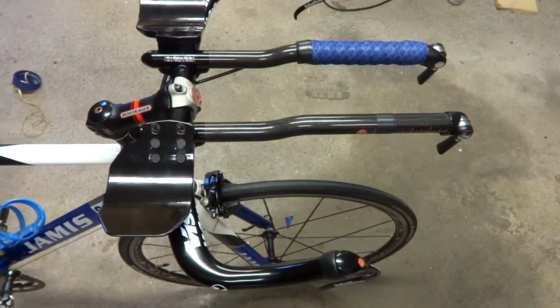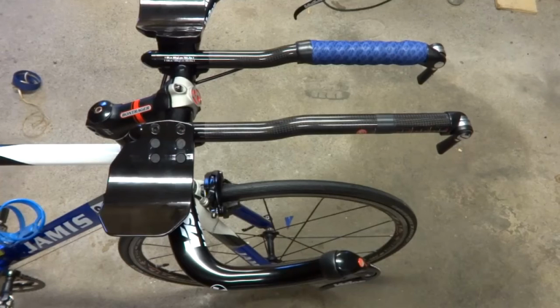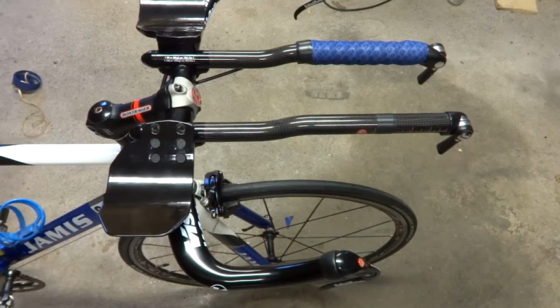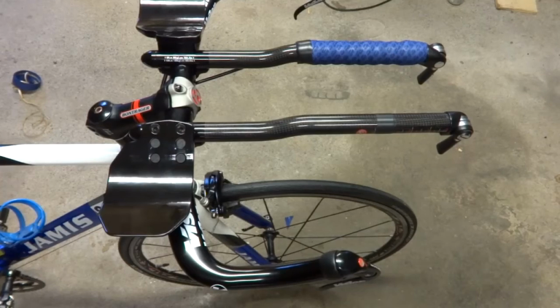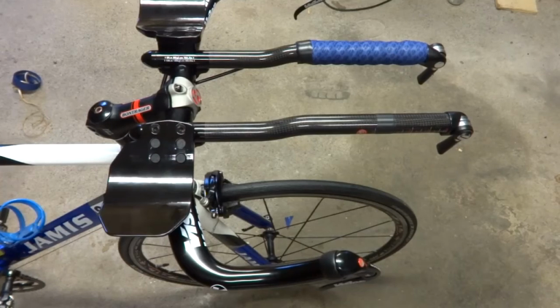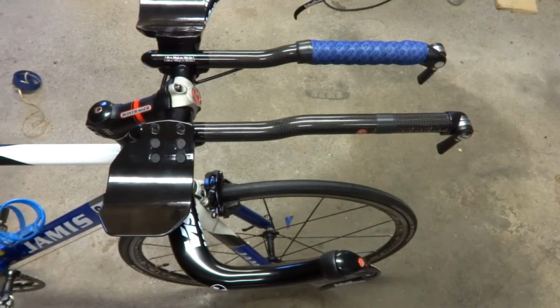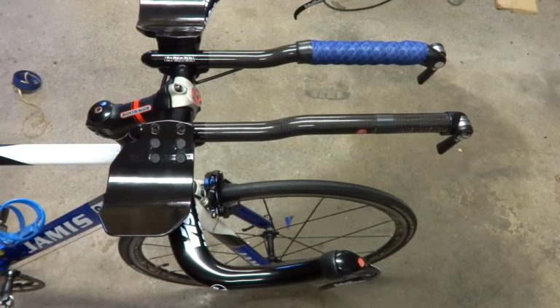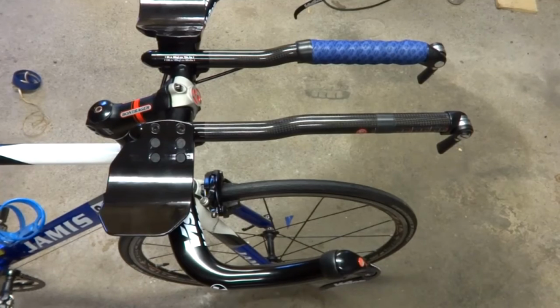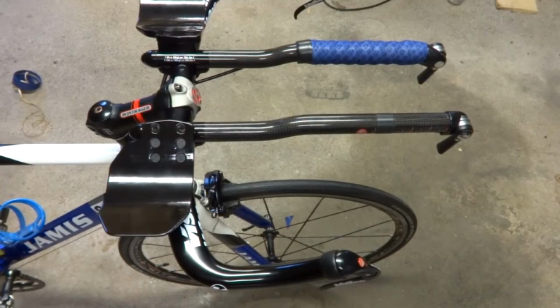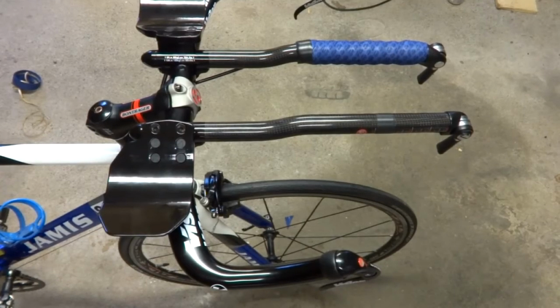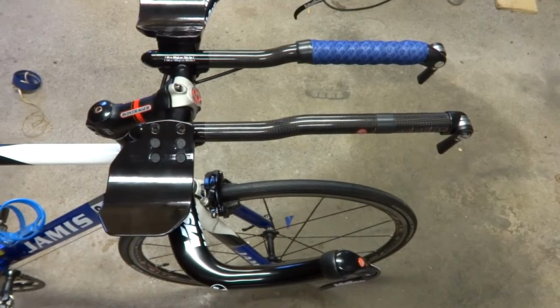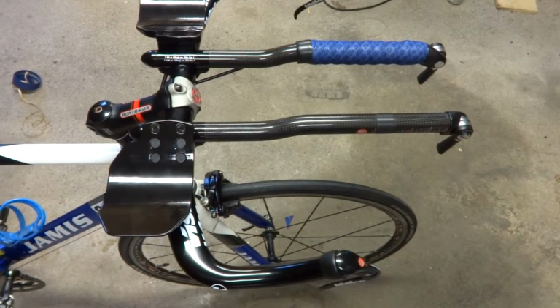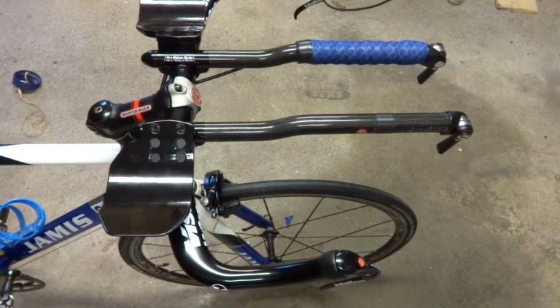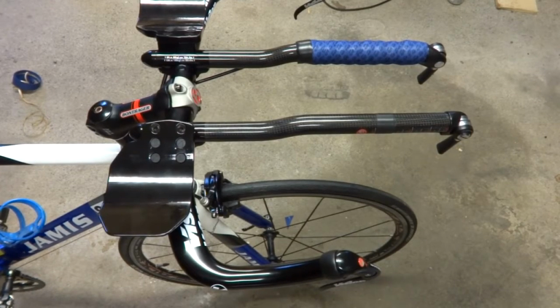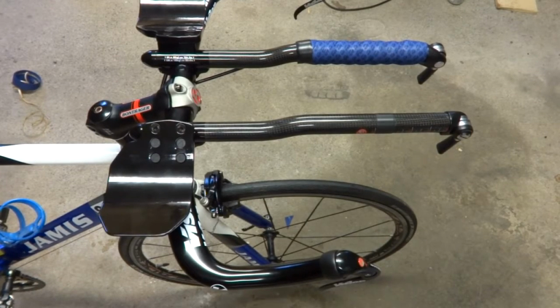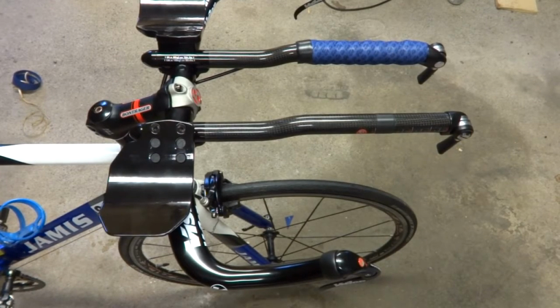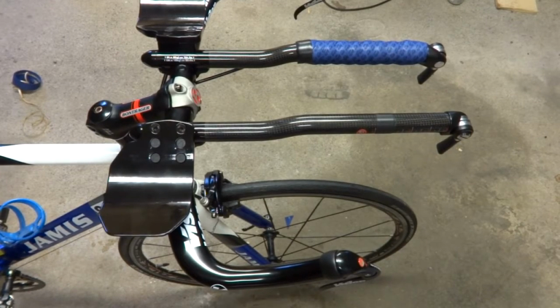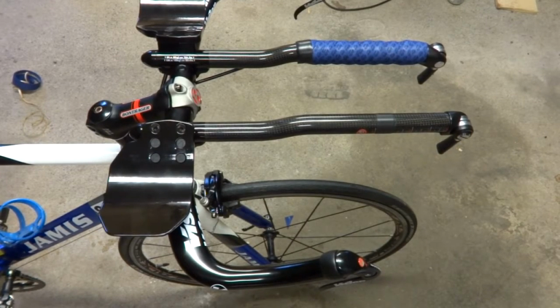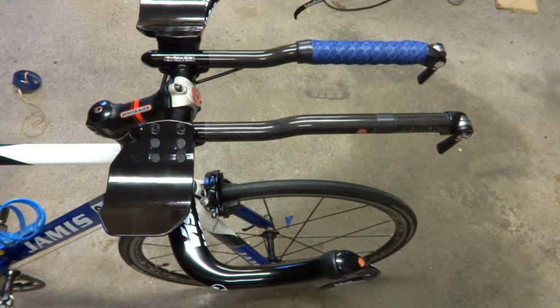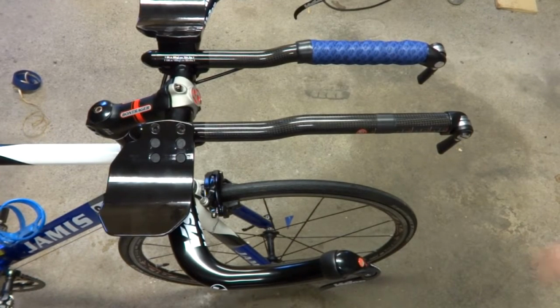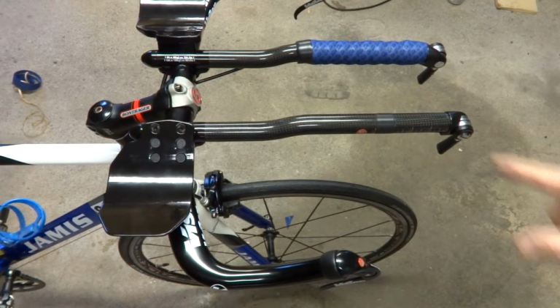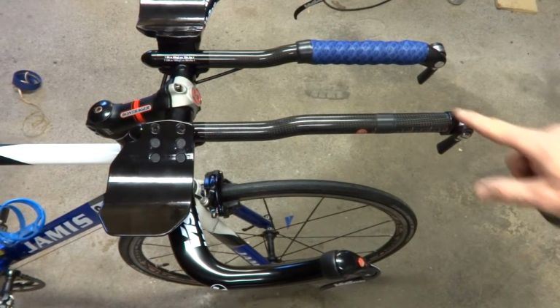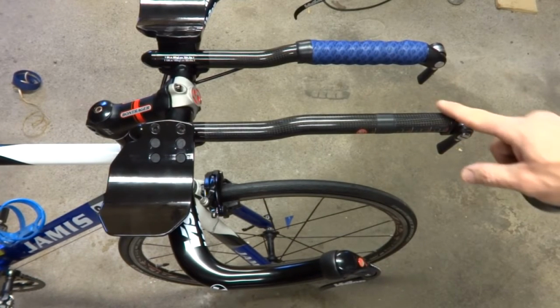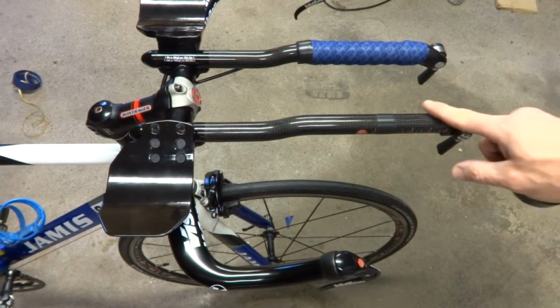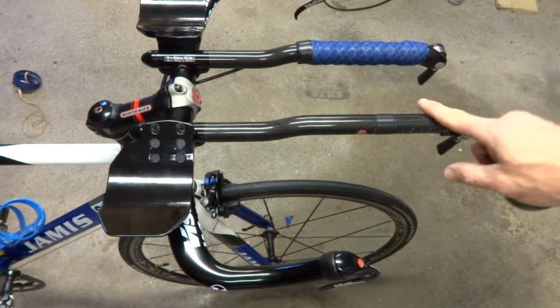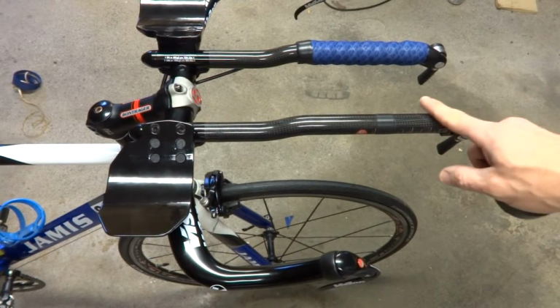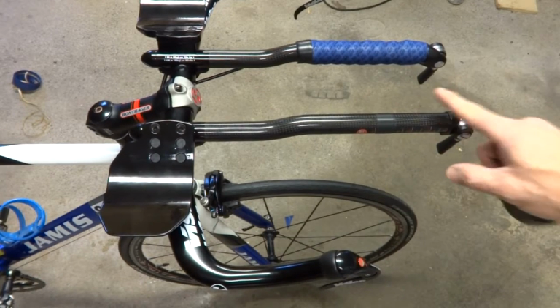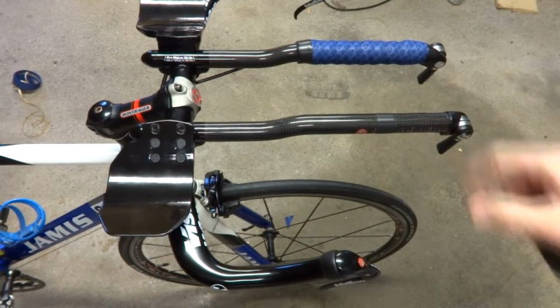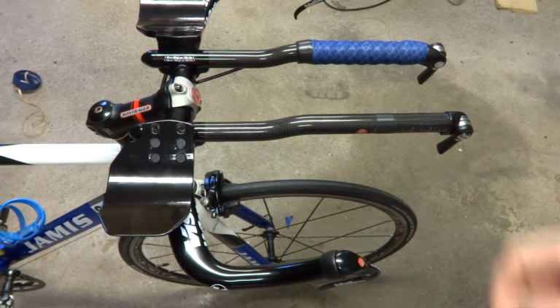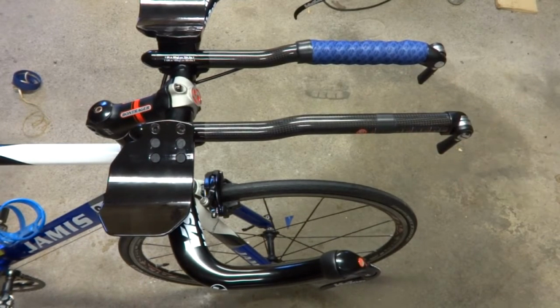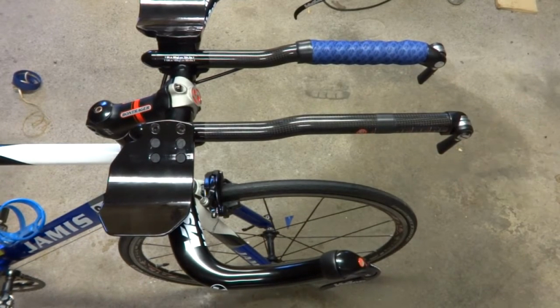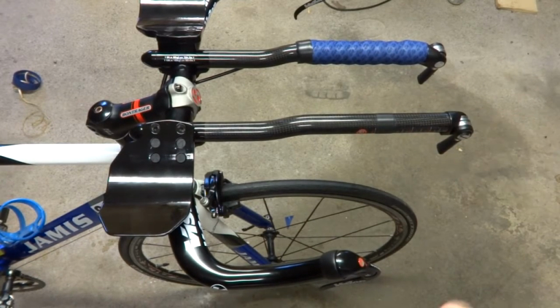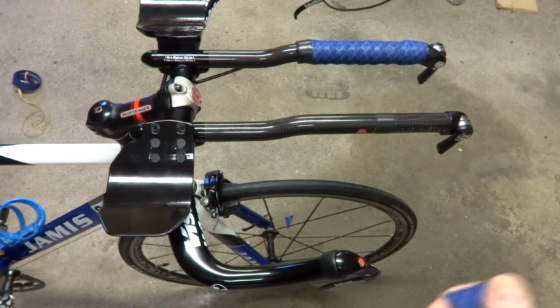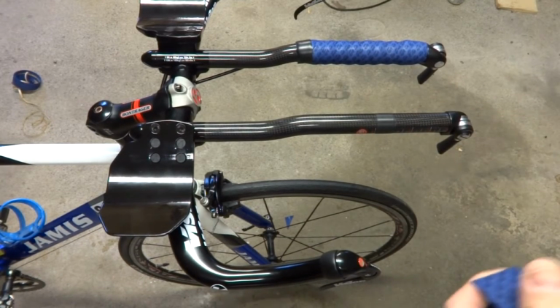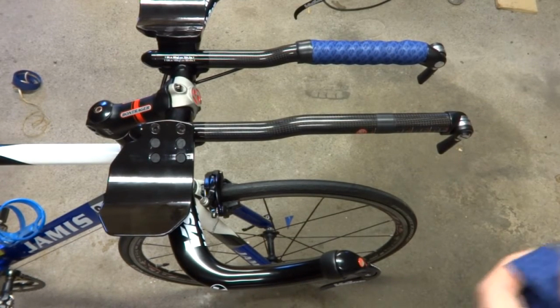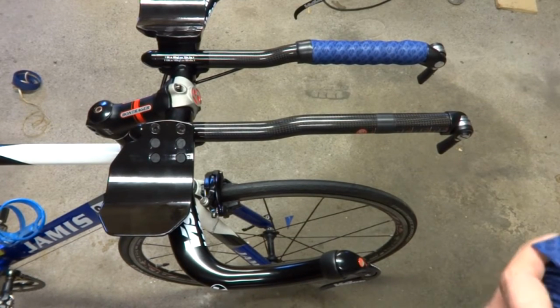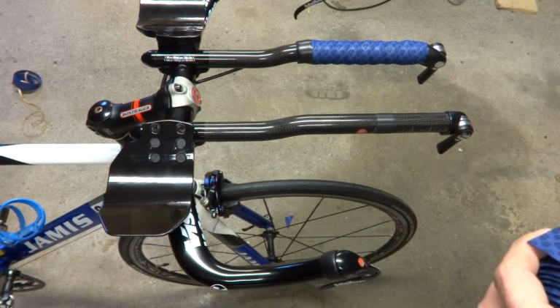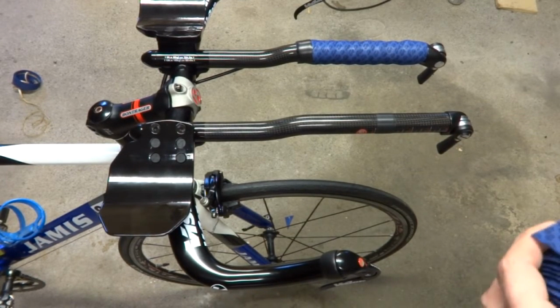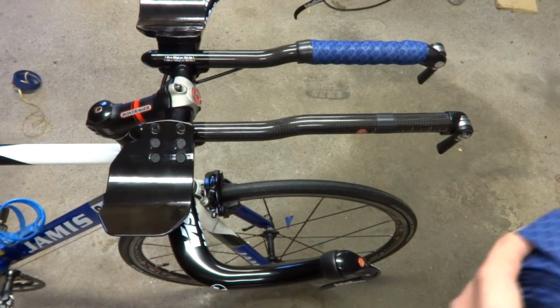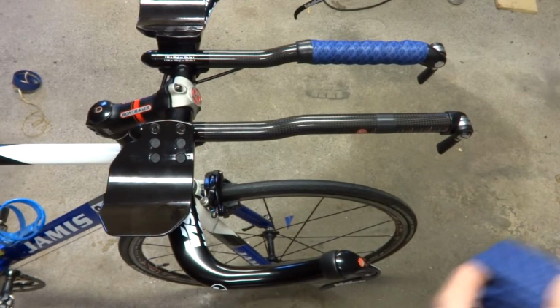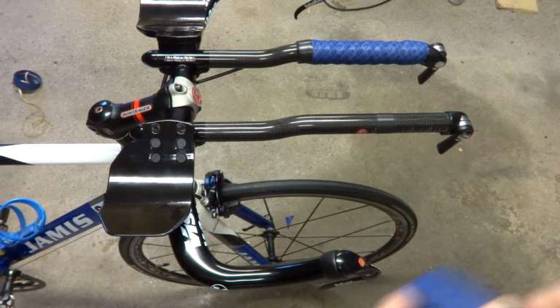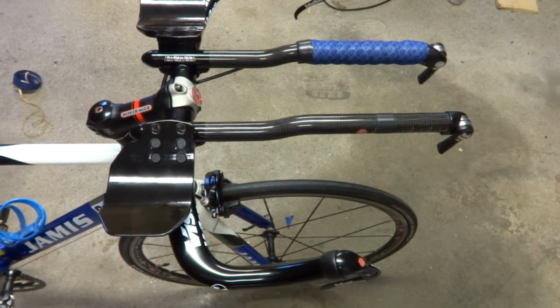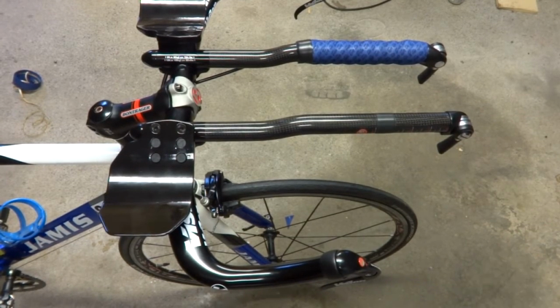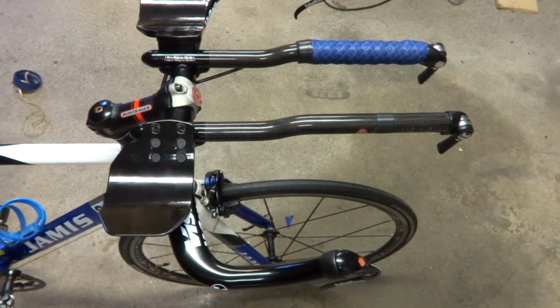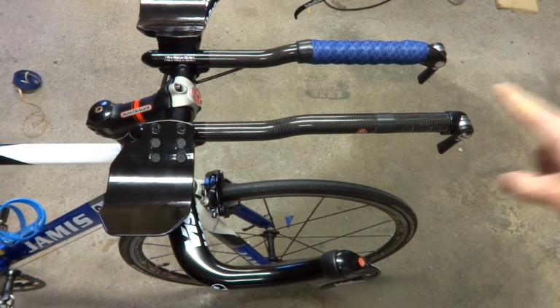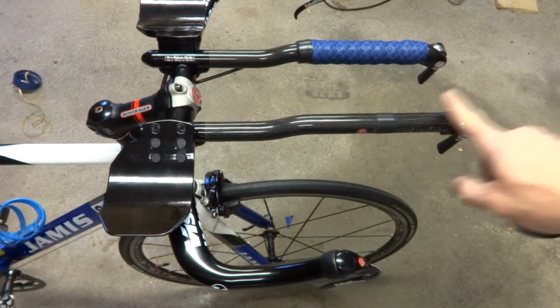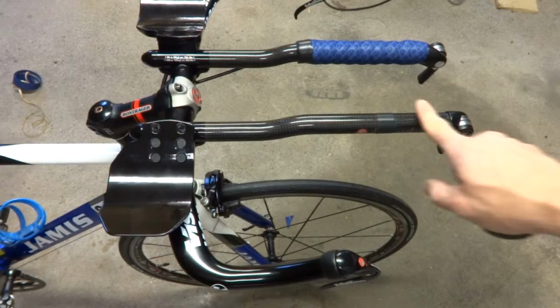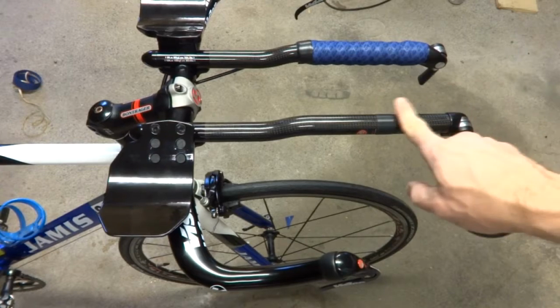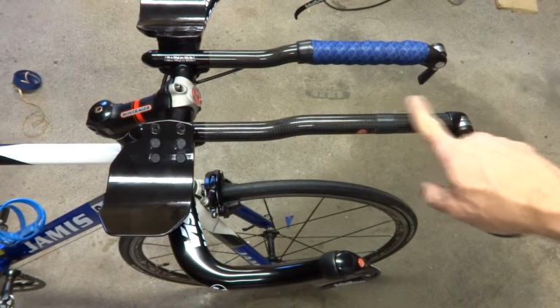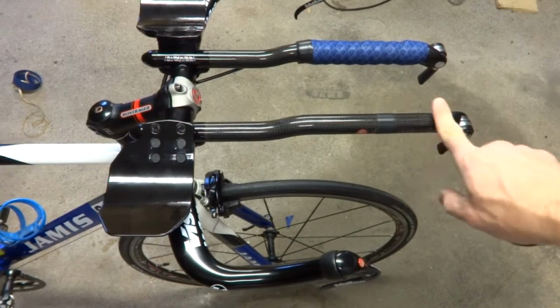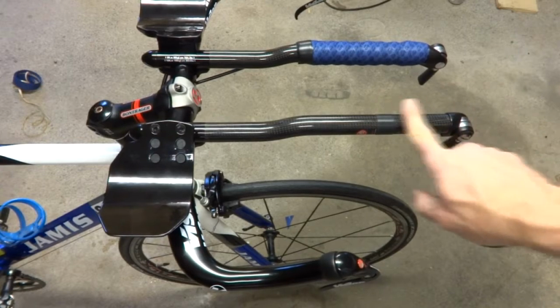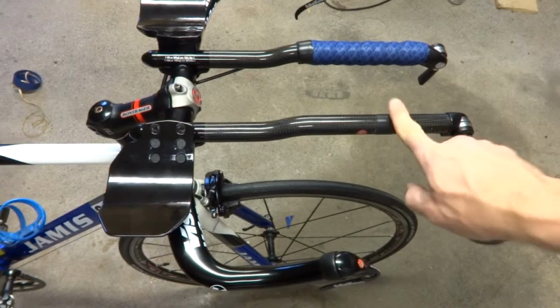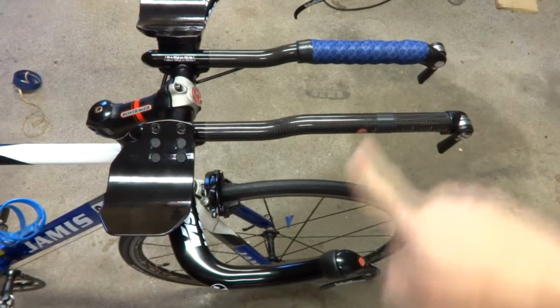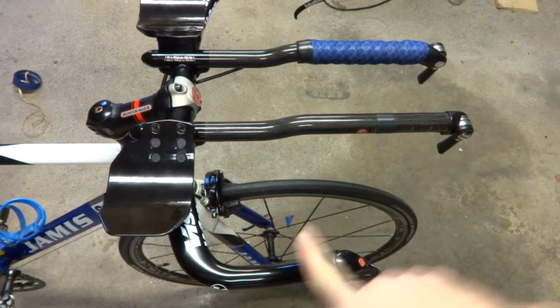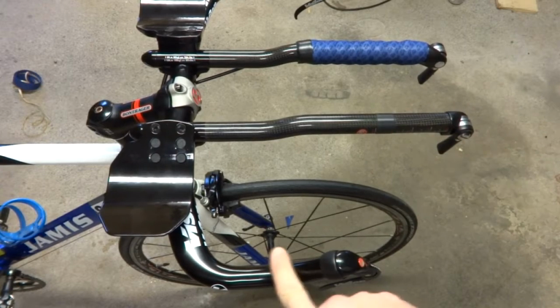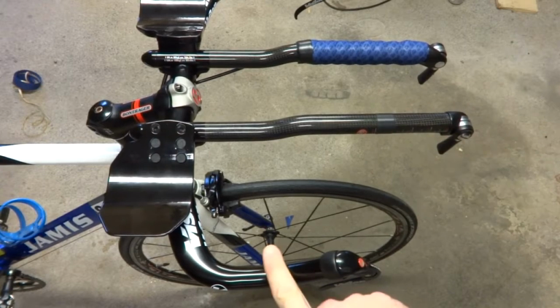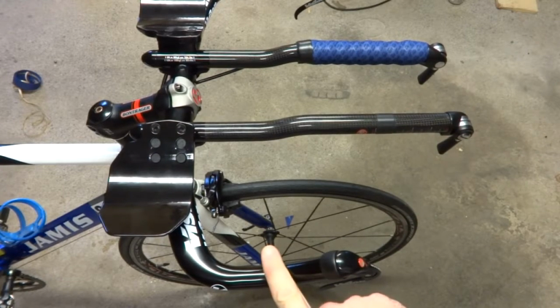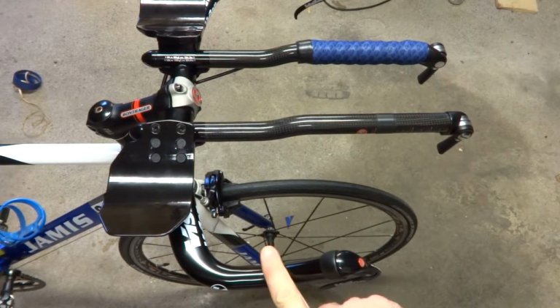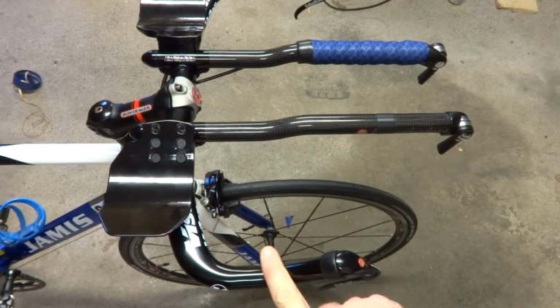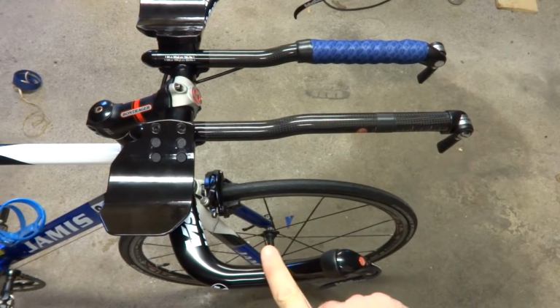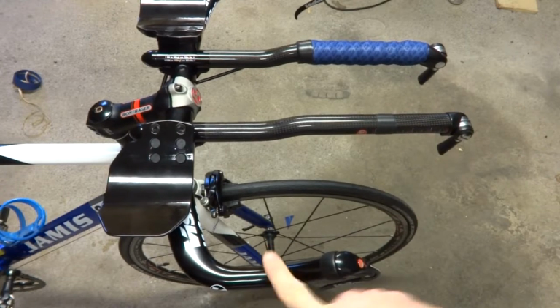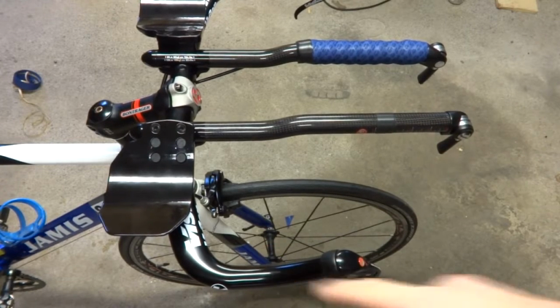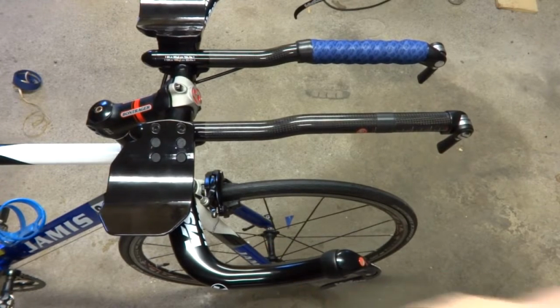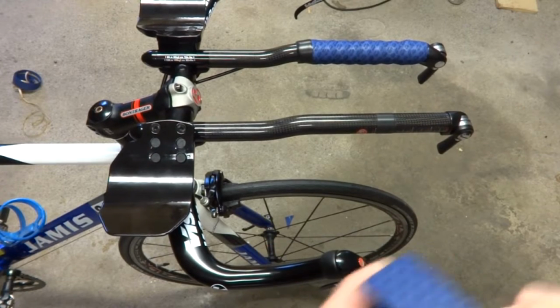I'm going to show you how to wrap triathlon bike aero bars. I'm going to do both the aero bar and the base bar here.